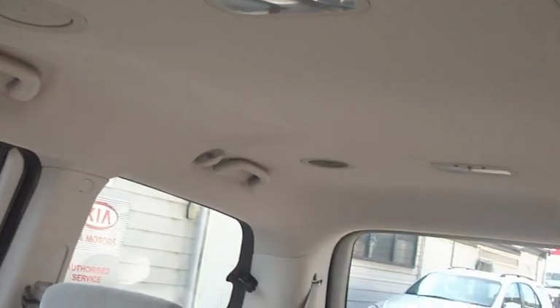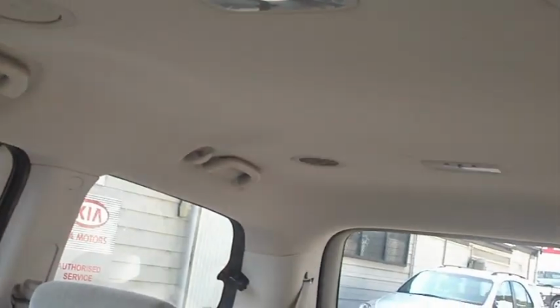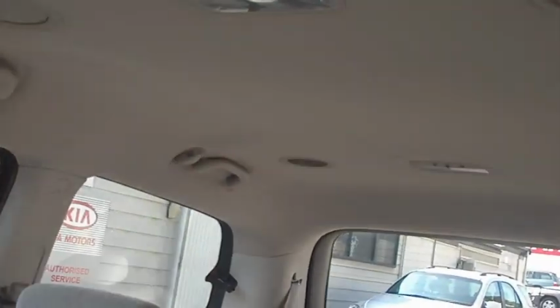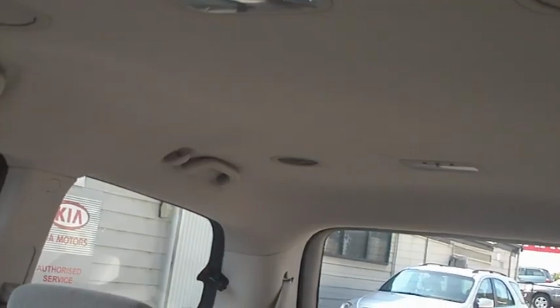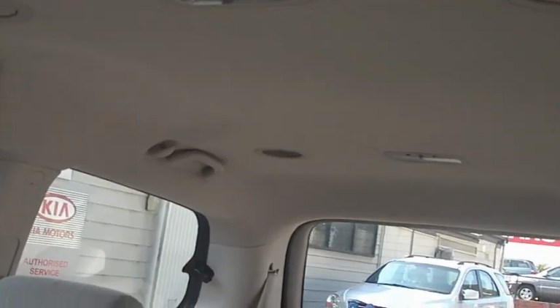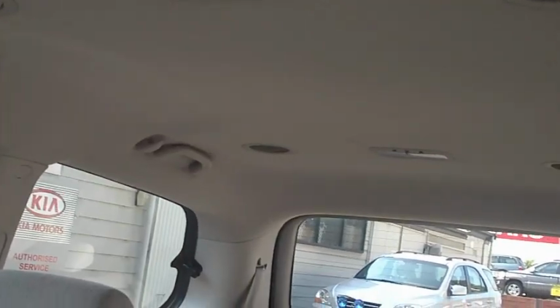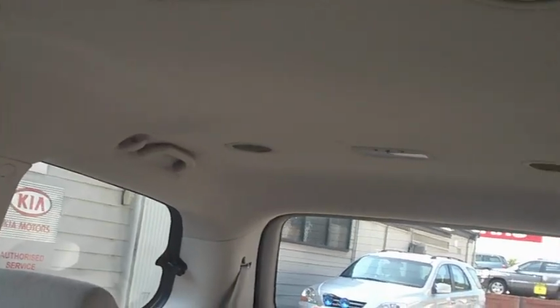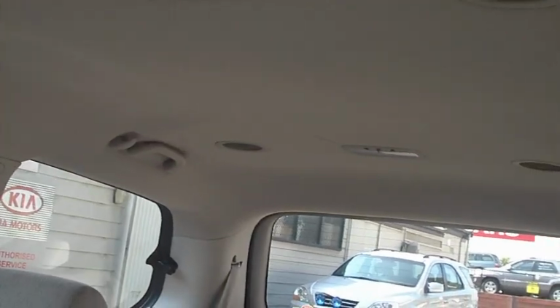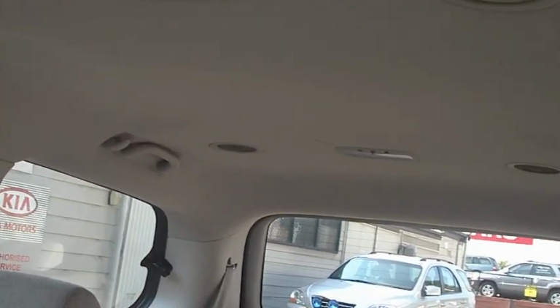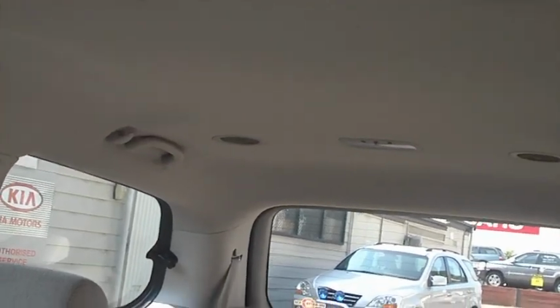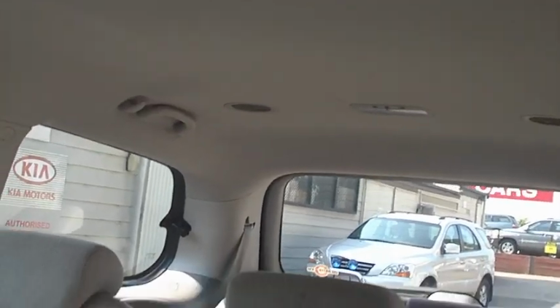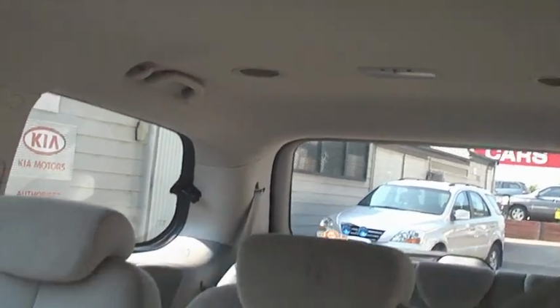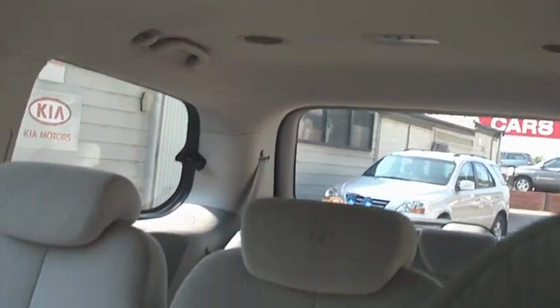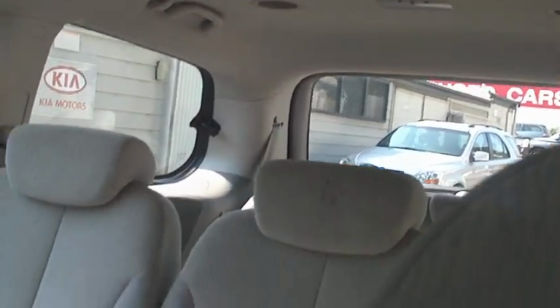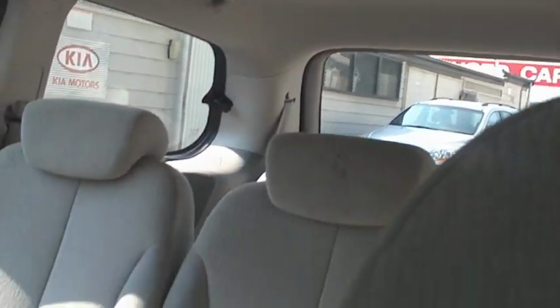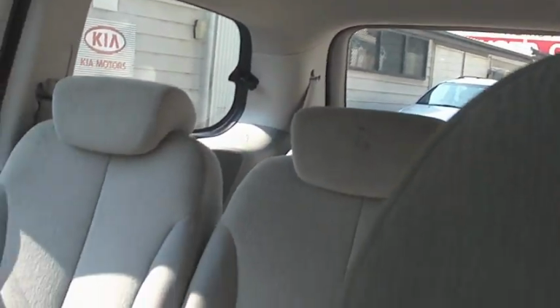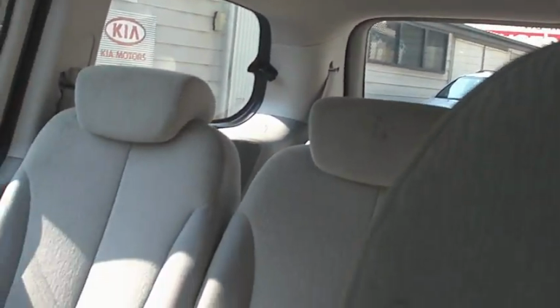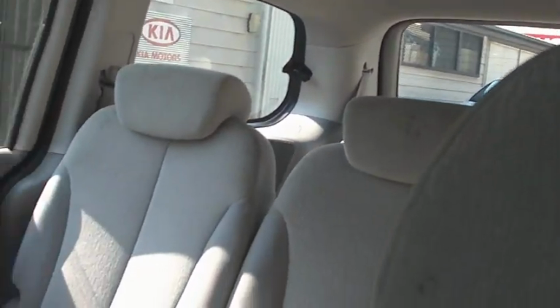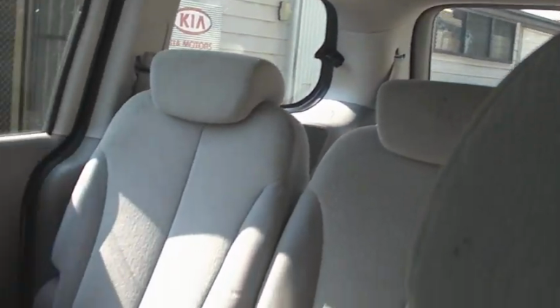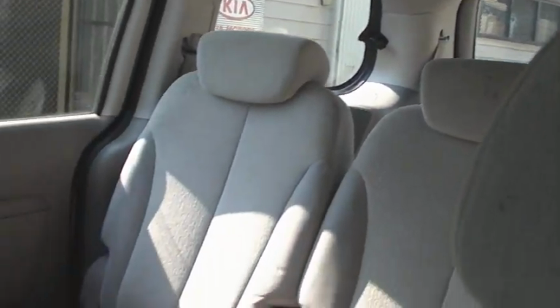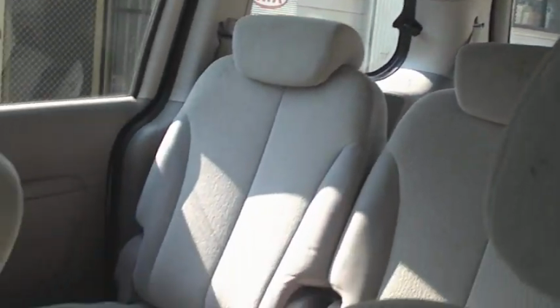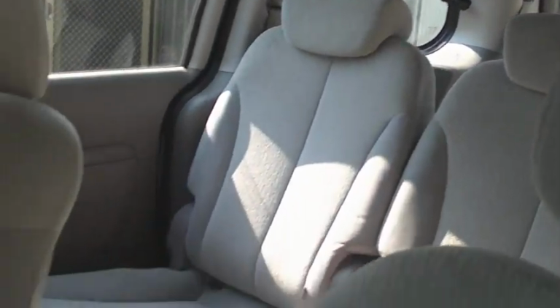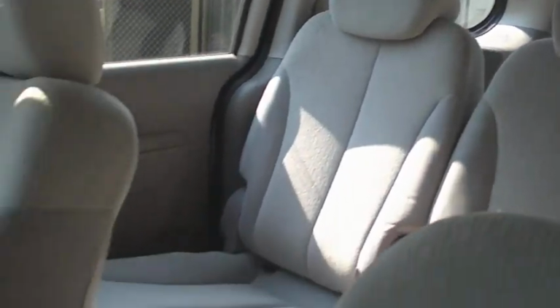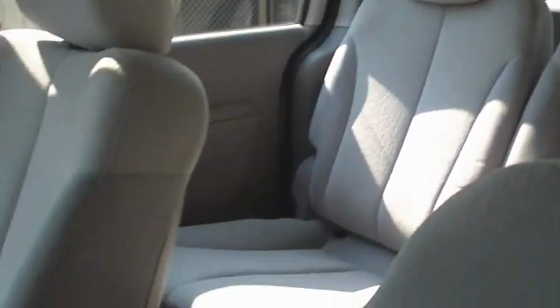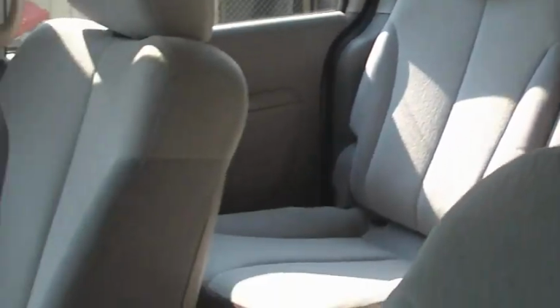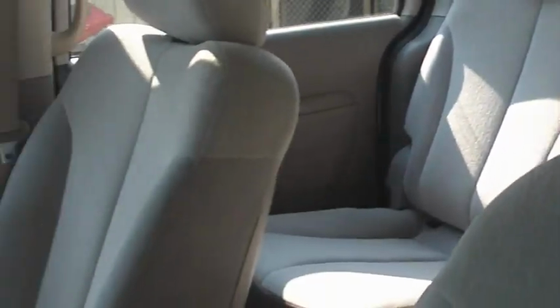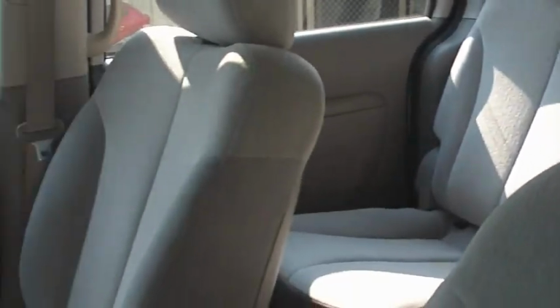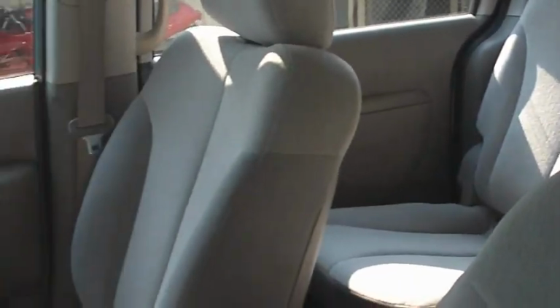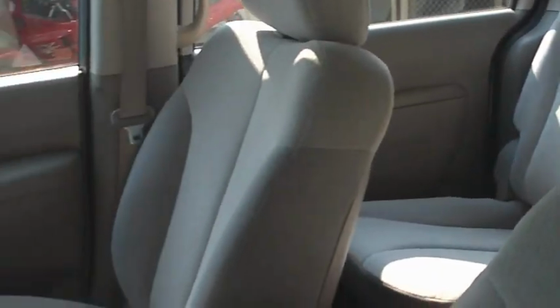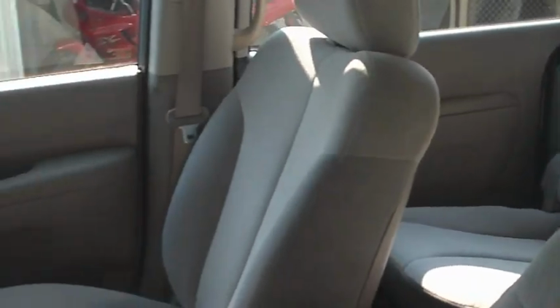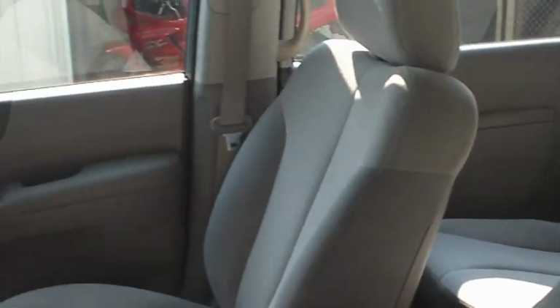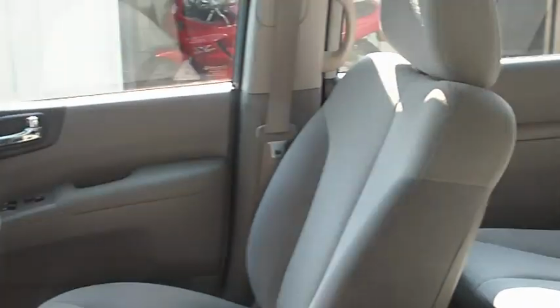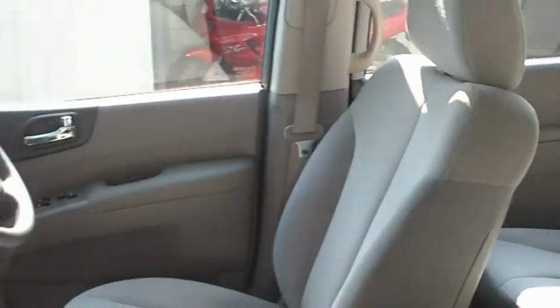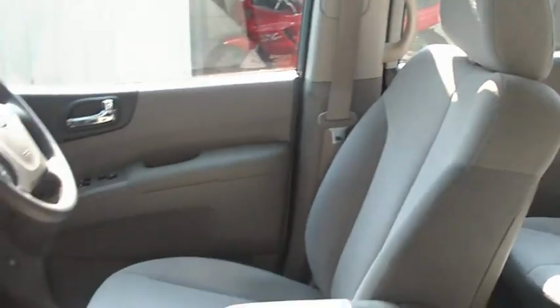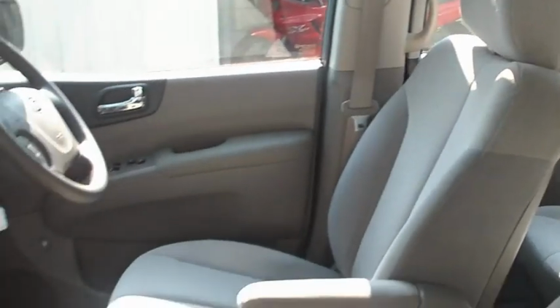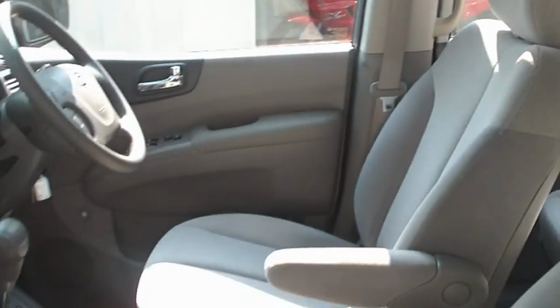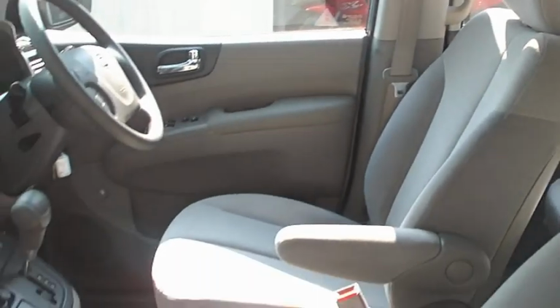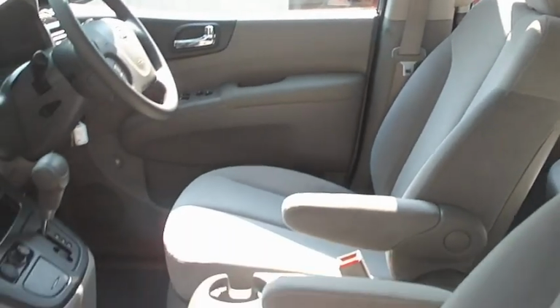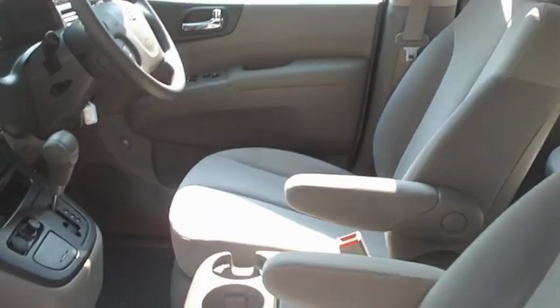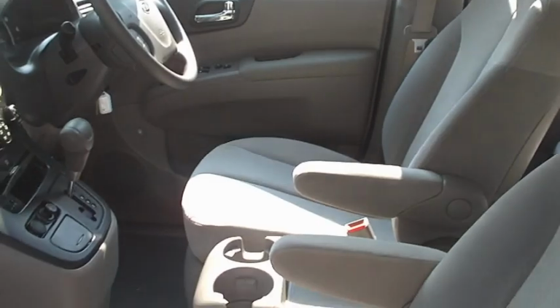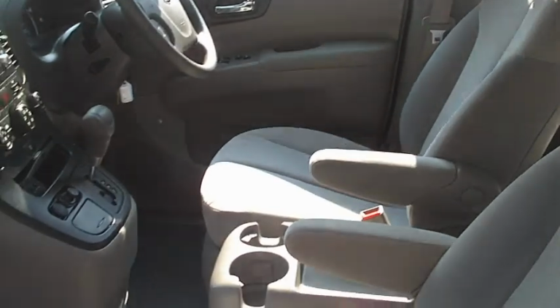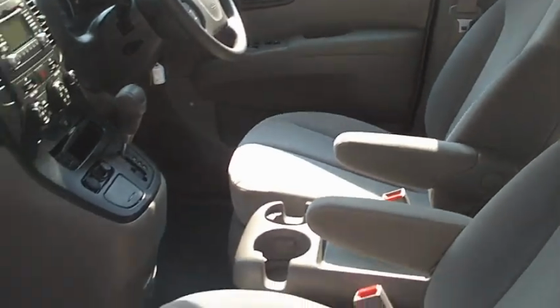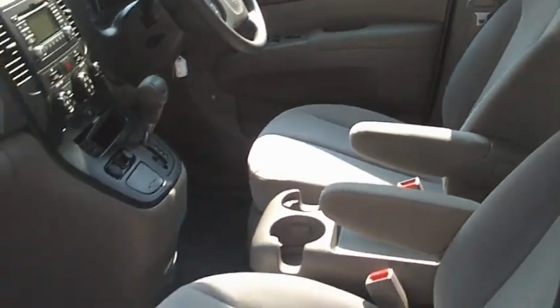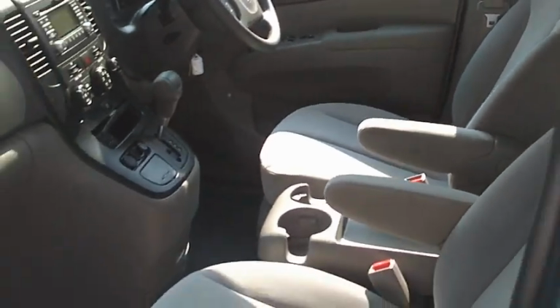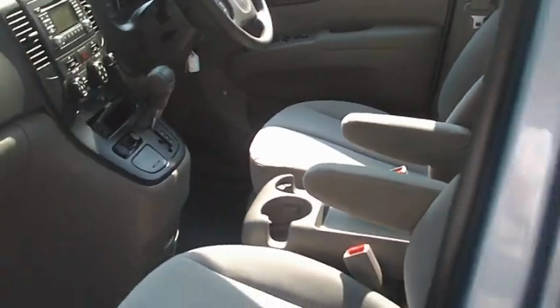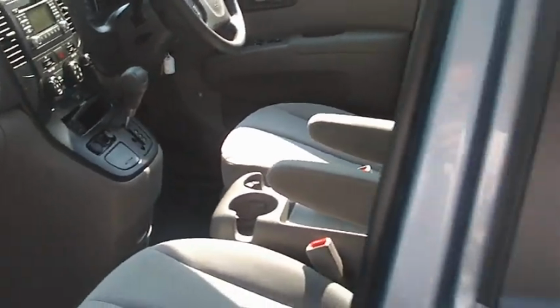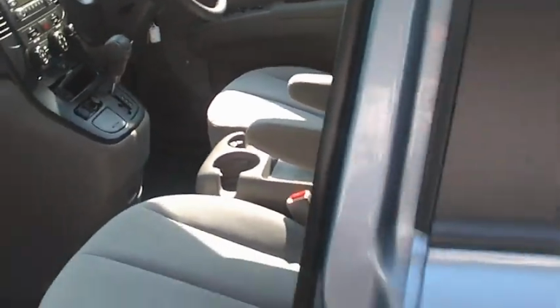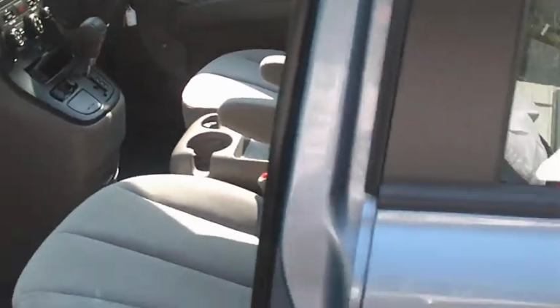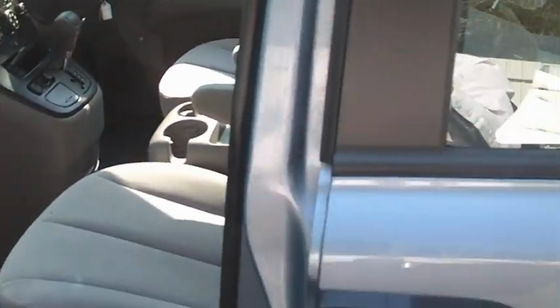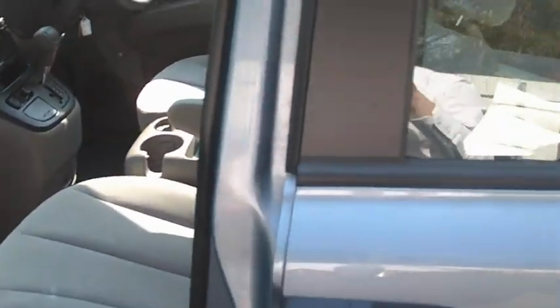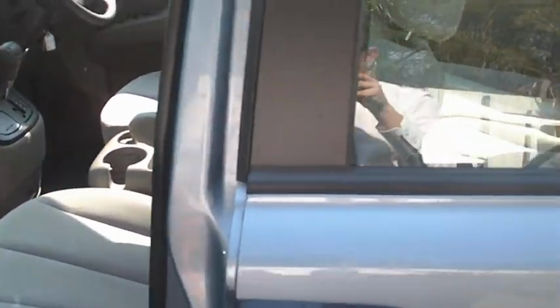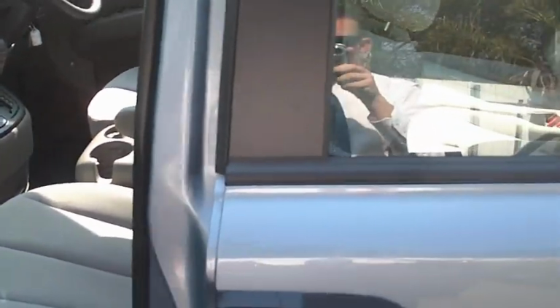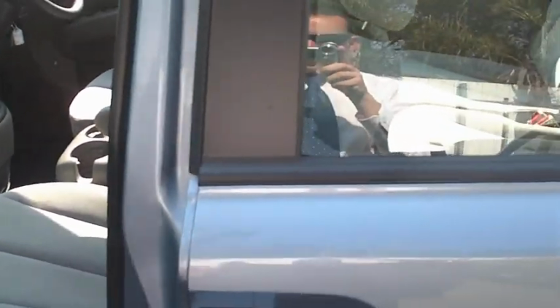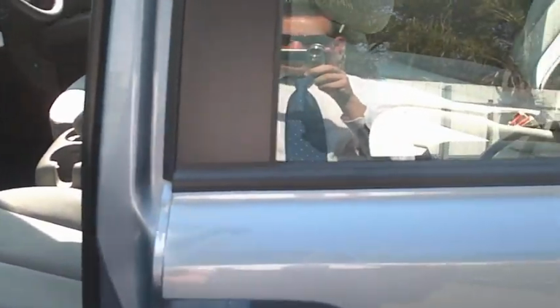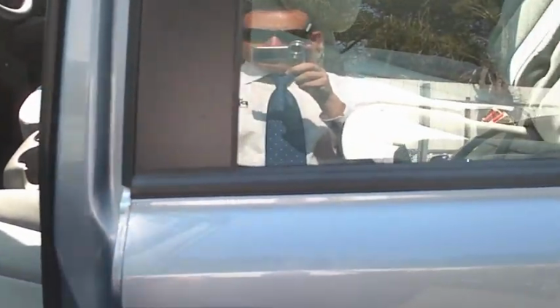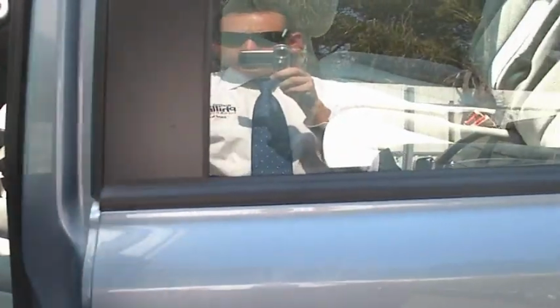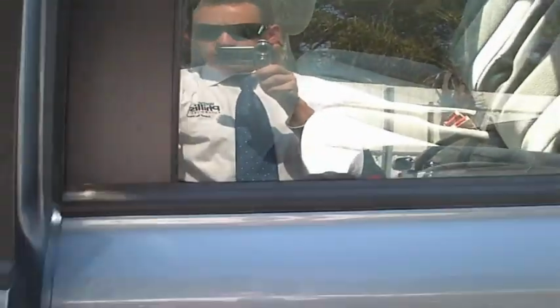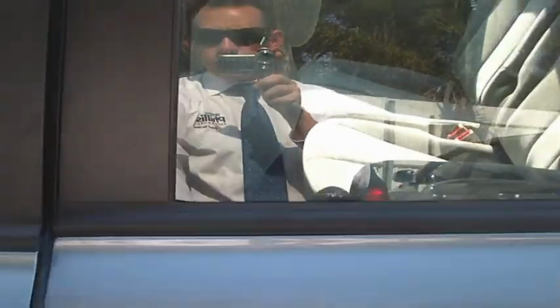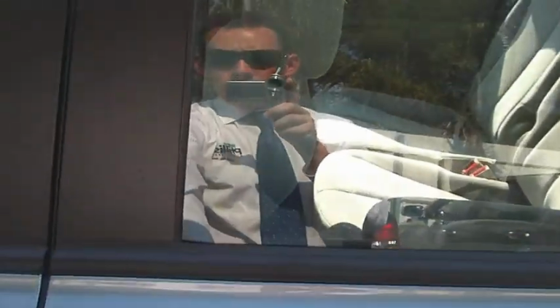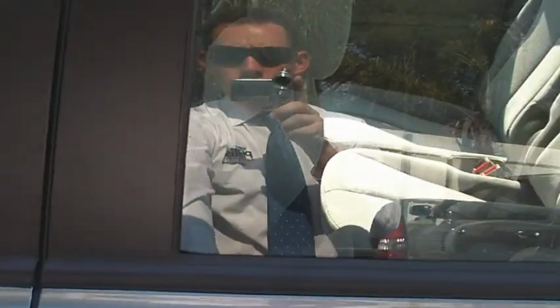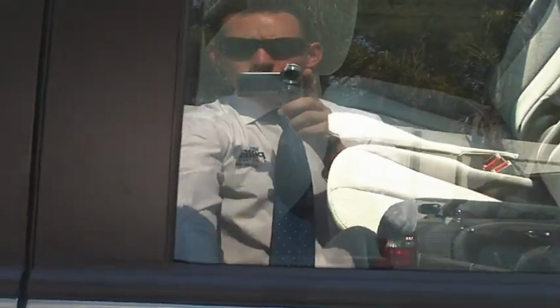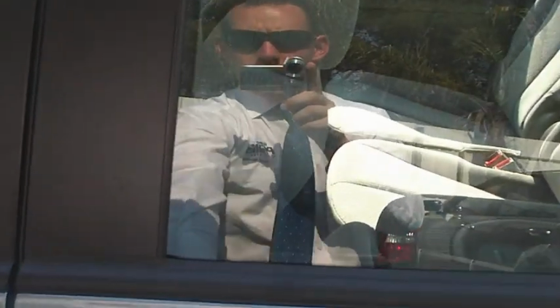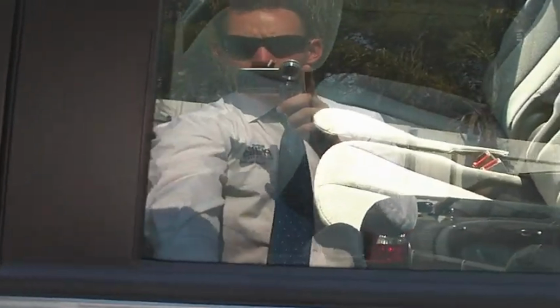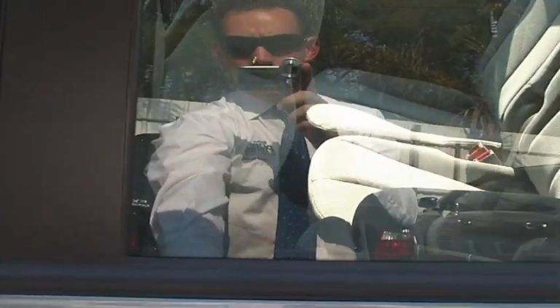As you'll see, the air conditioning goes right through to the very back — tri-zone air conditioning. There's plenty of space through the car and dual sliding doors on both sides.